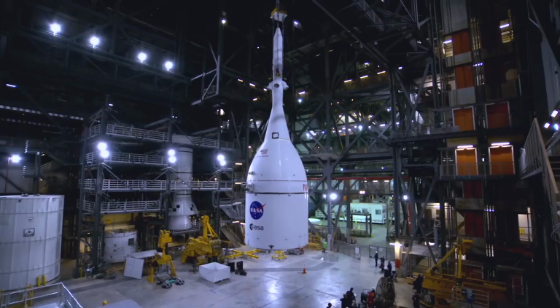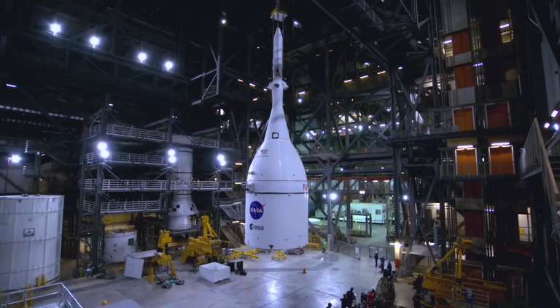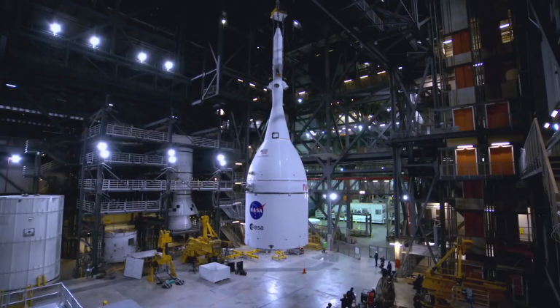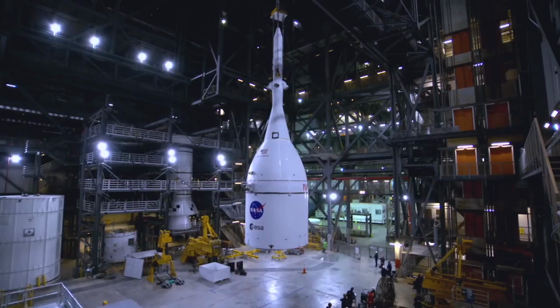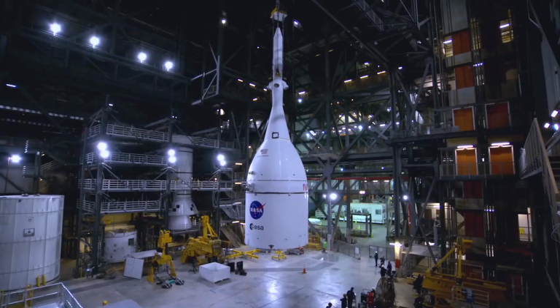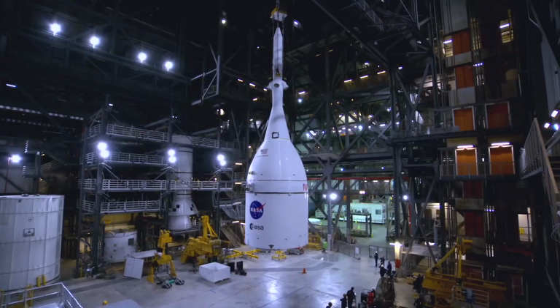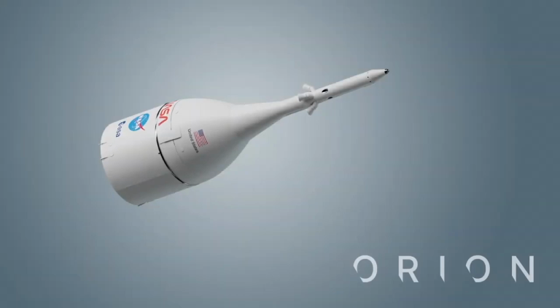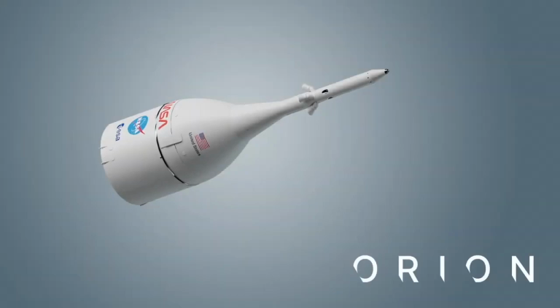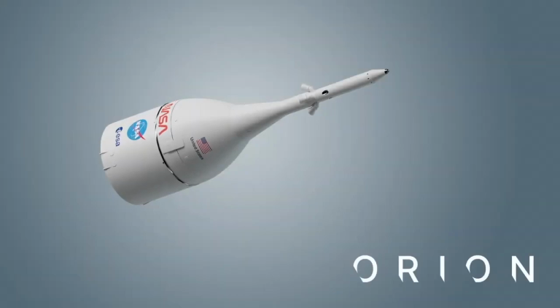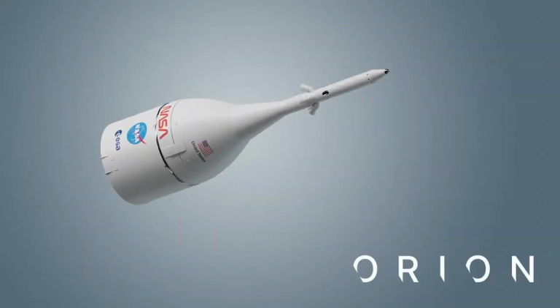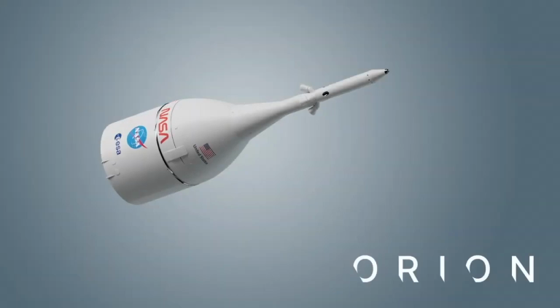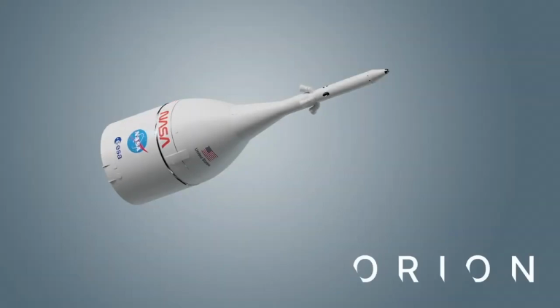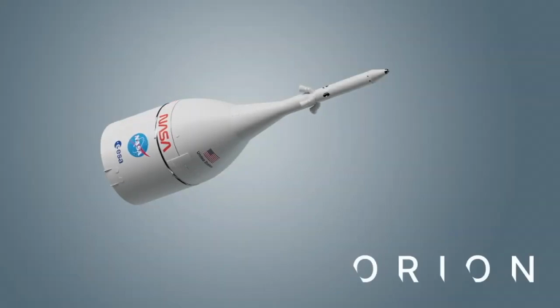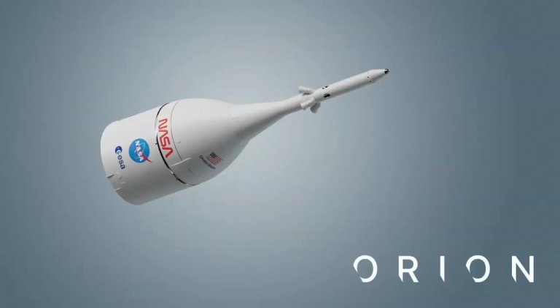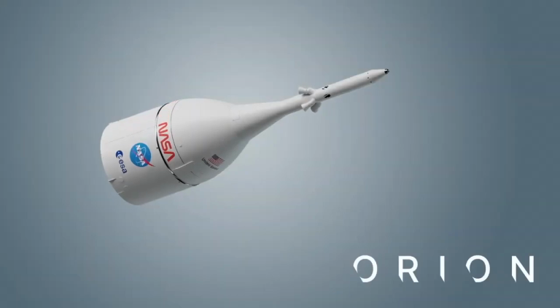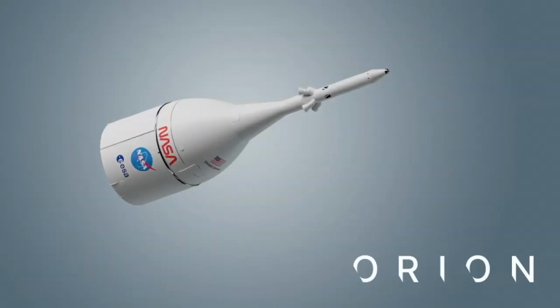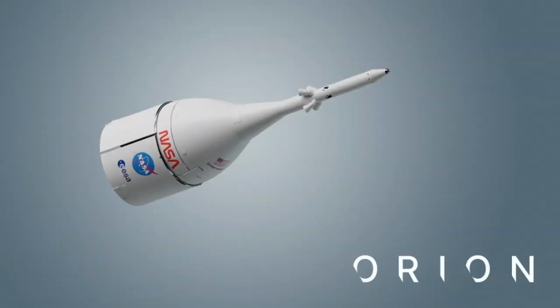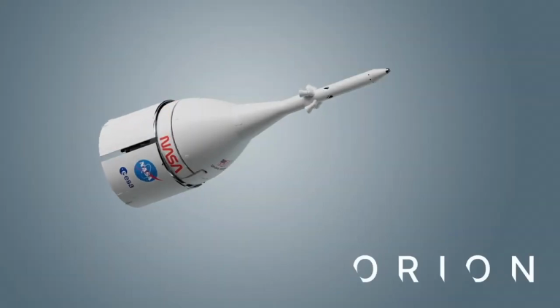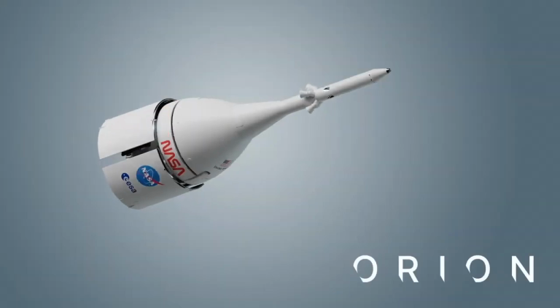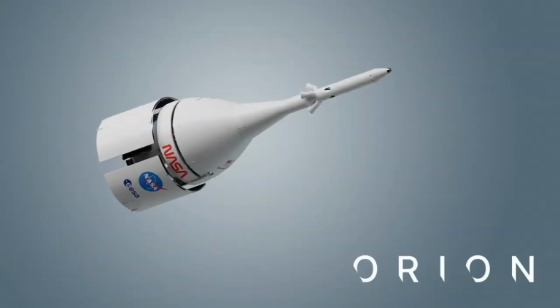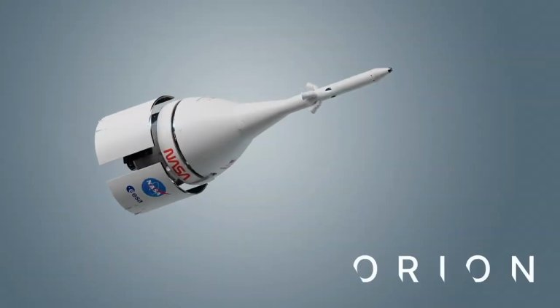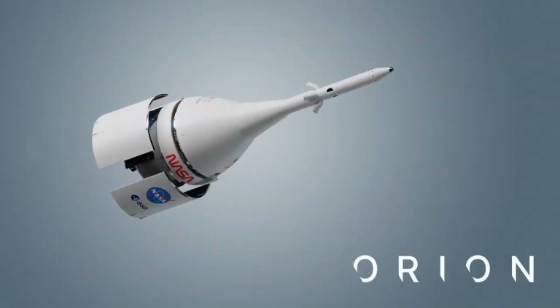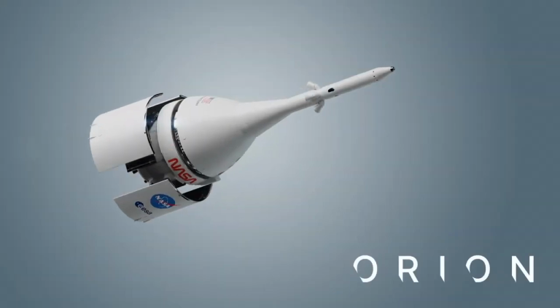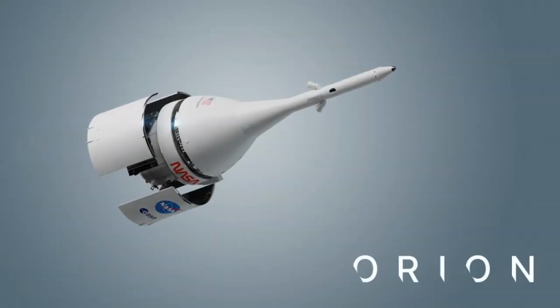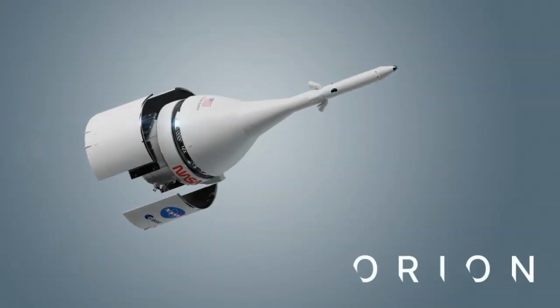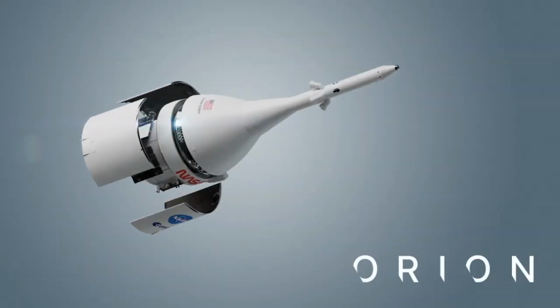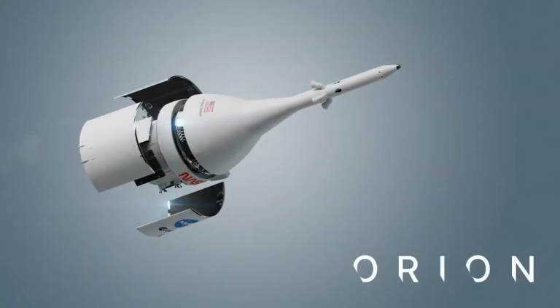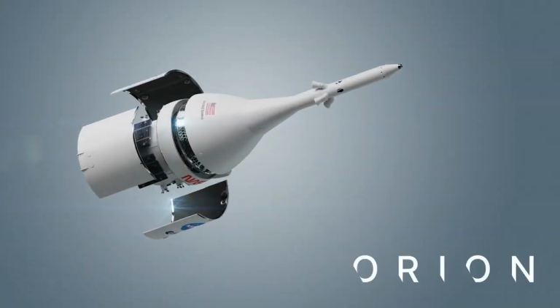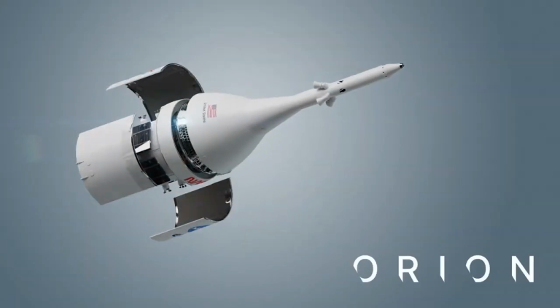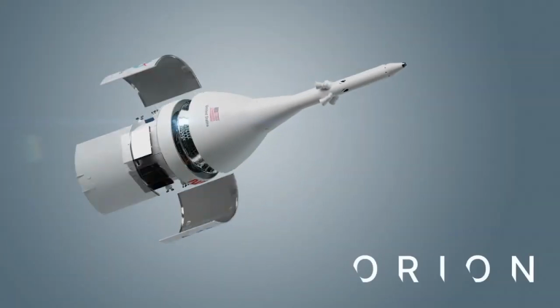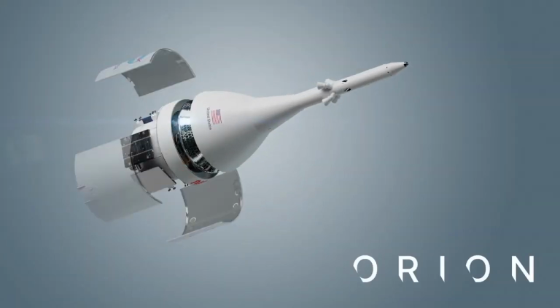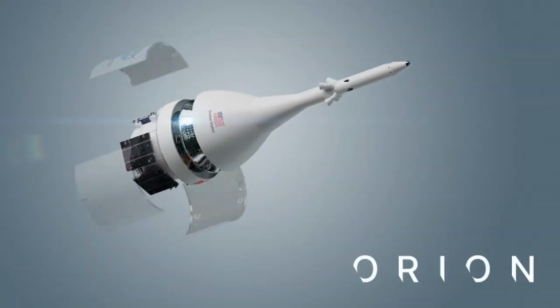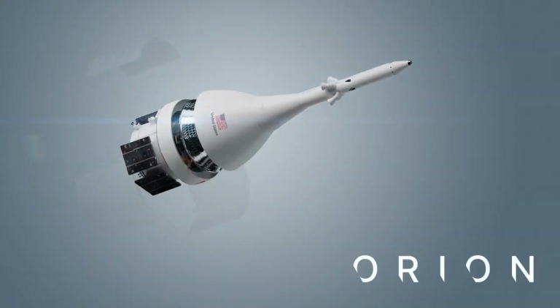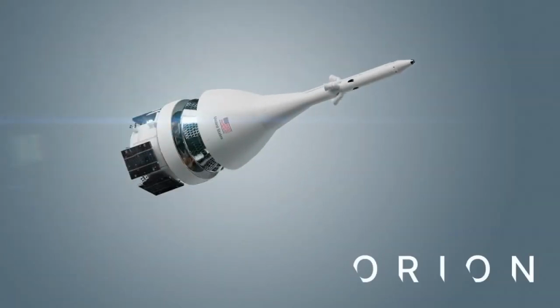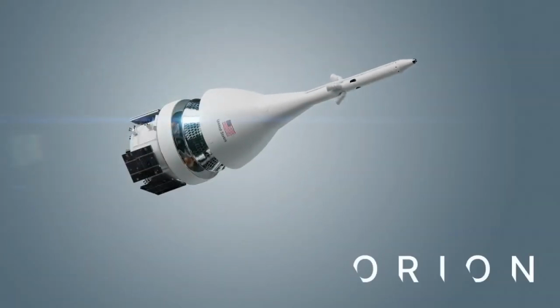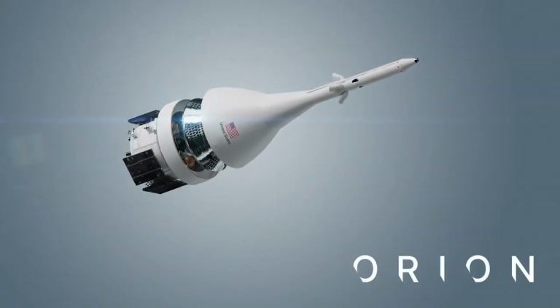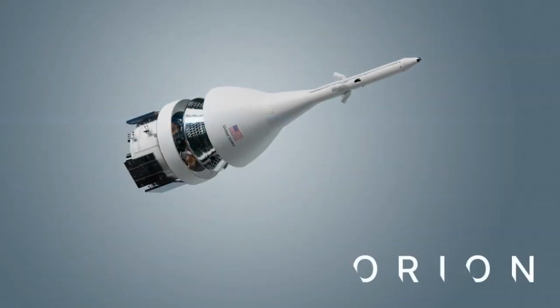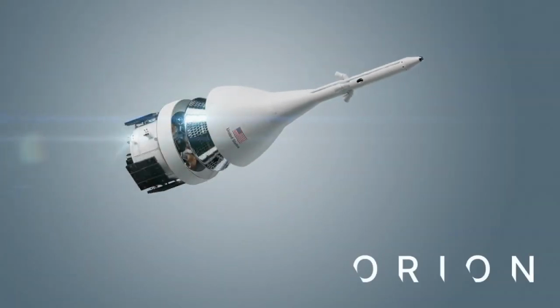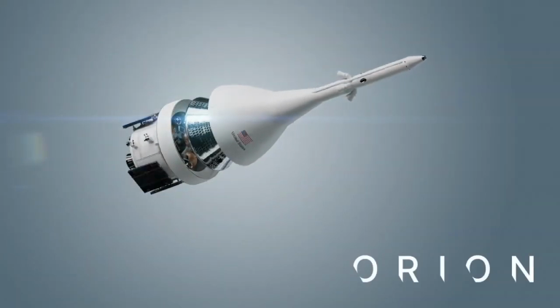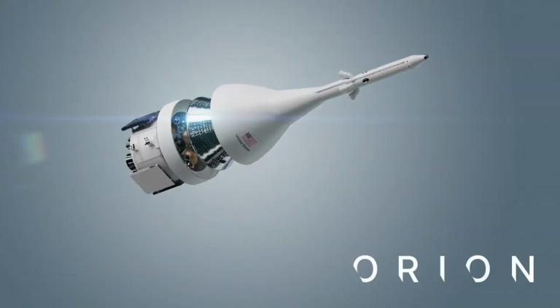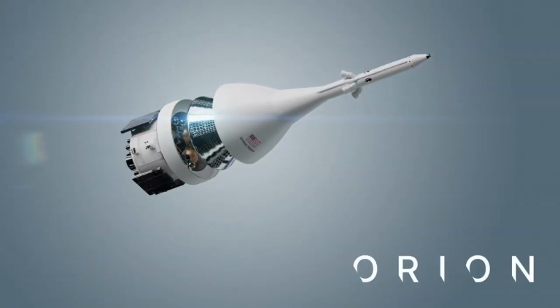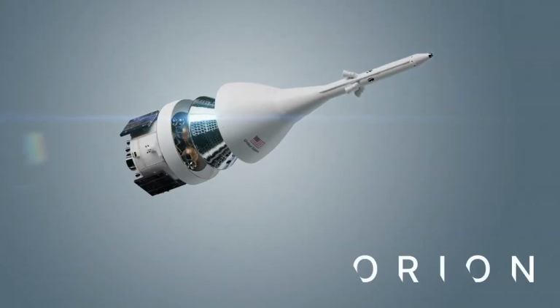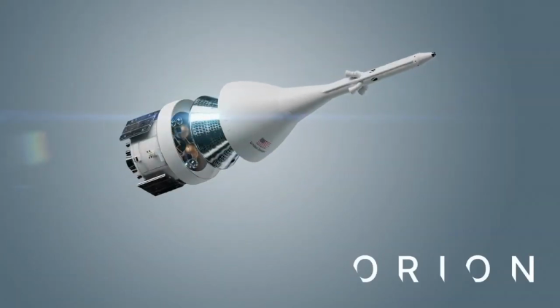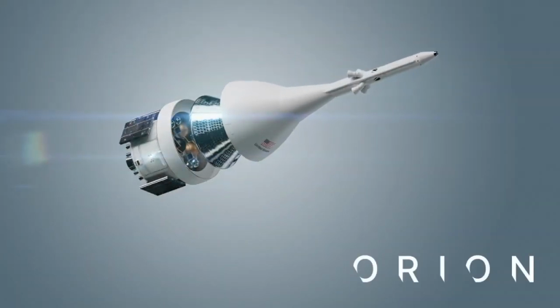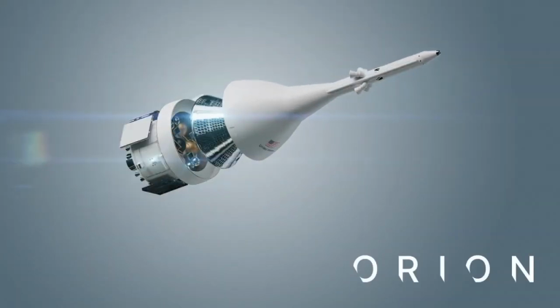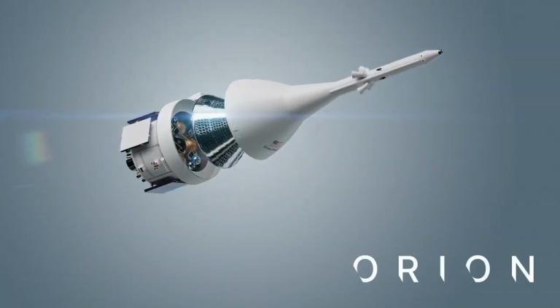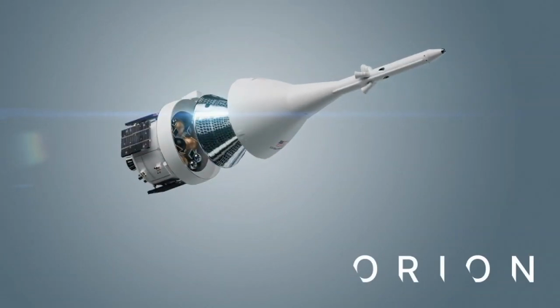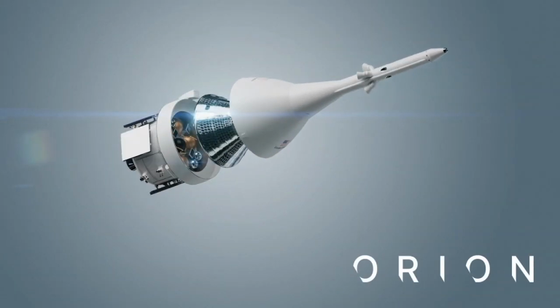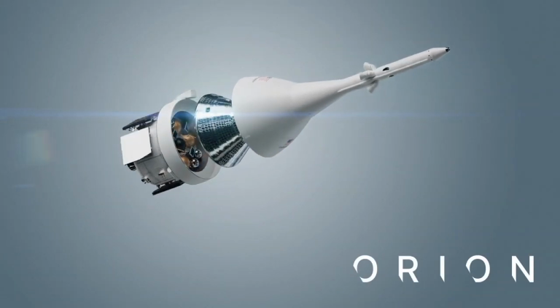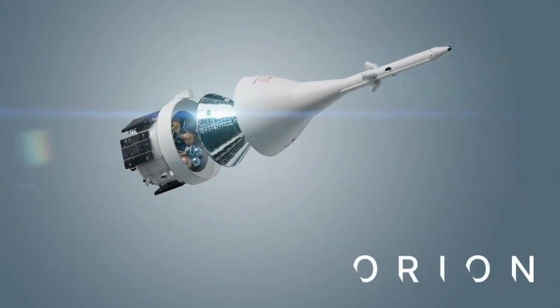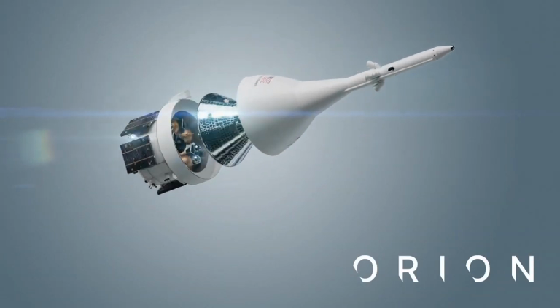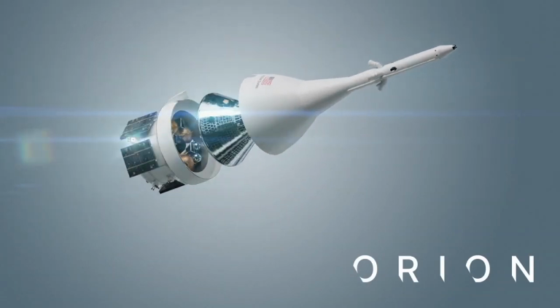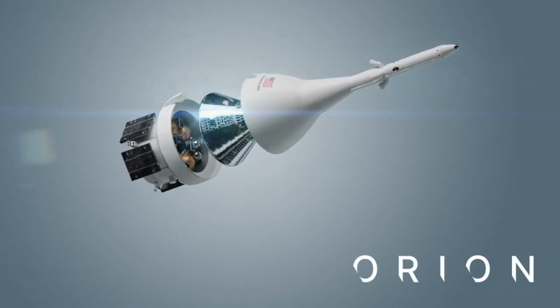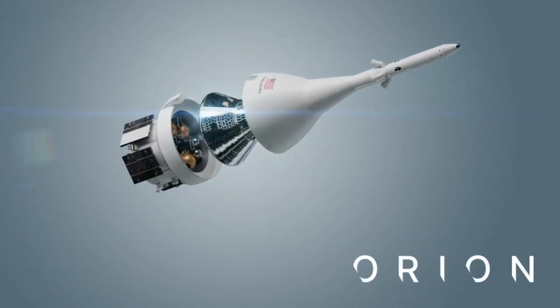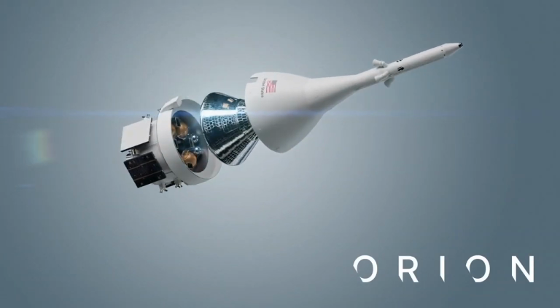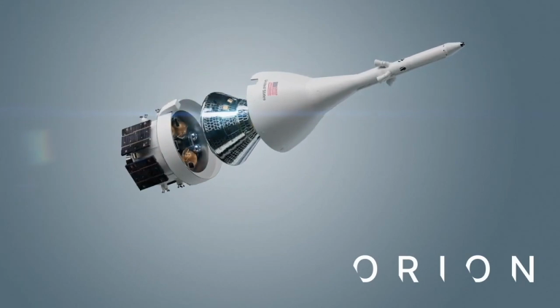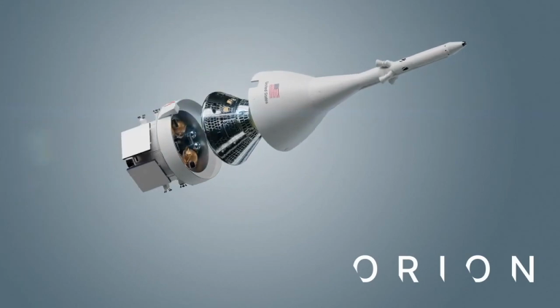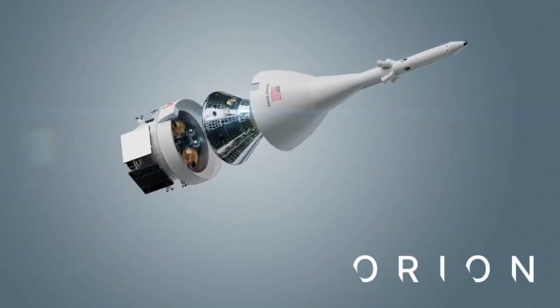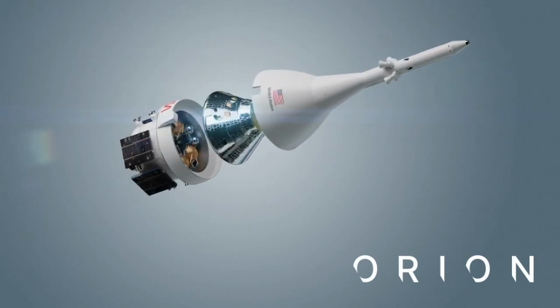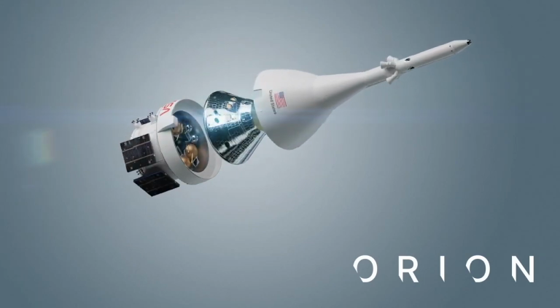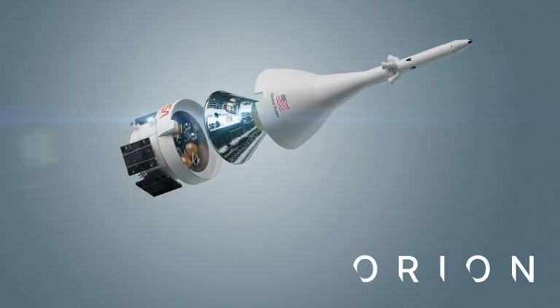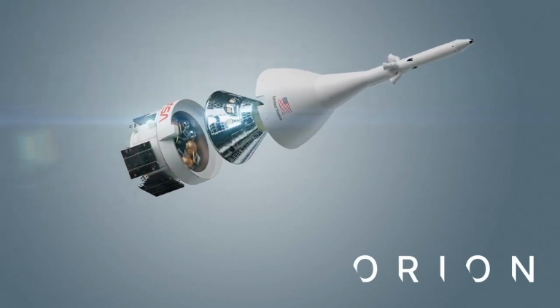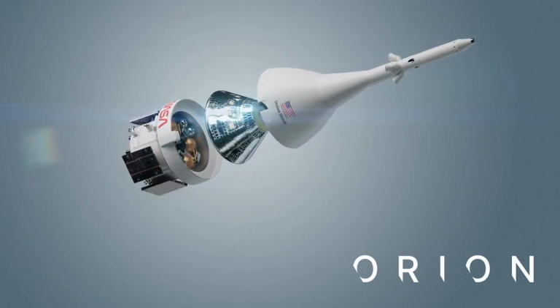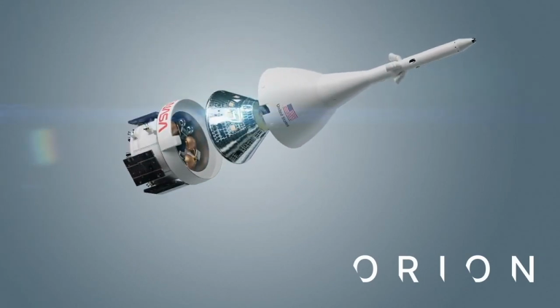The Orion spacecraft — remember the name? A multi-purpose crew vehicle for travel in space. It's made up of three parts, one on top of the next.